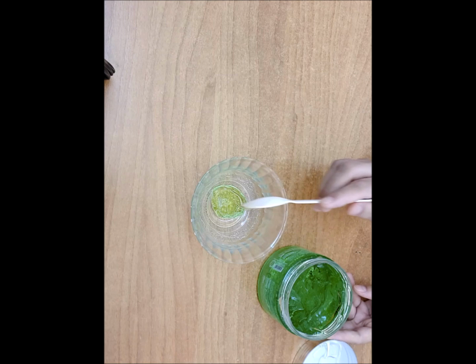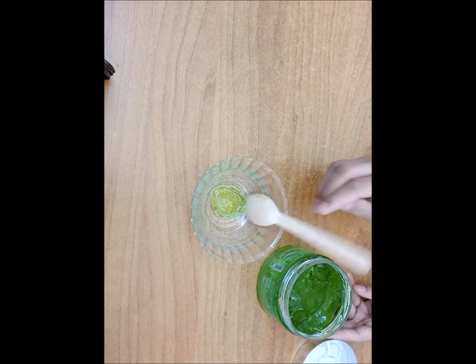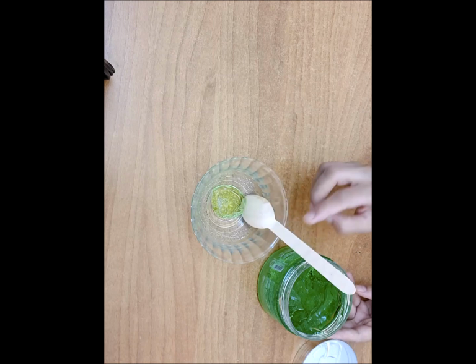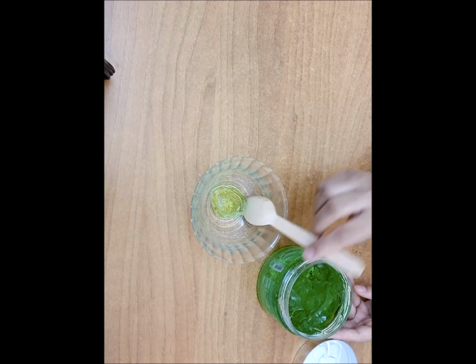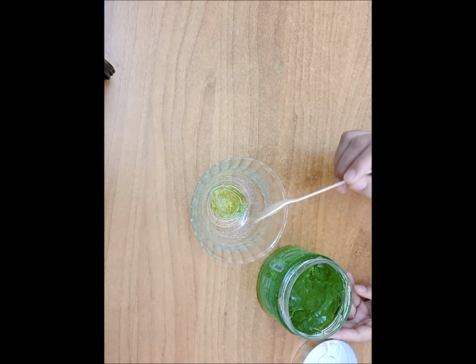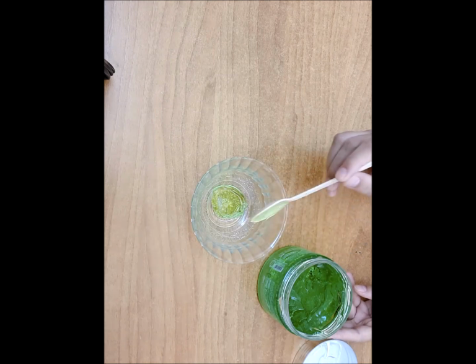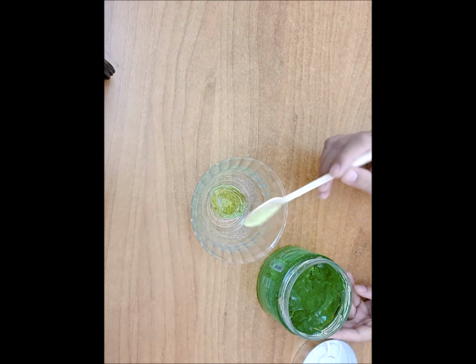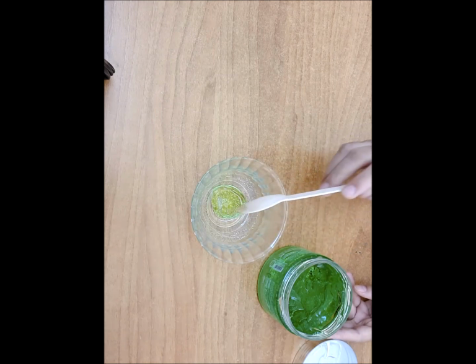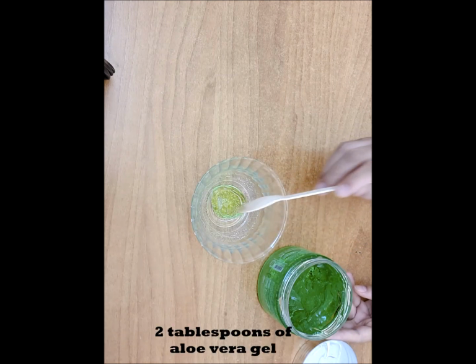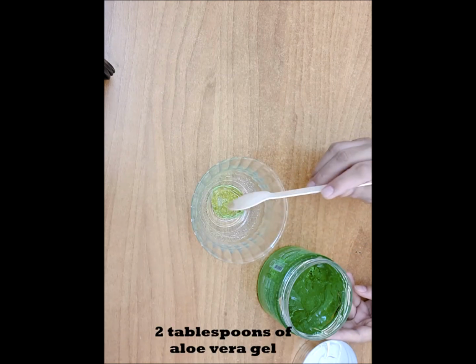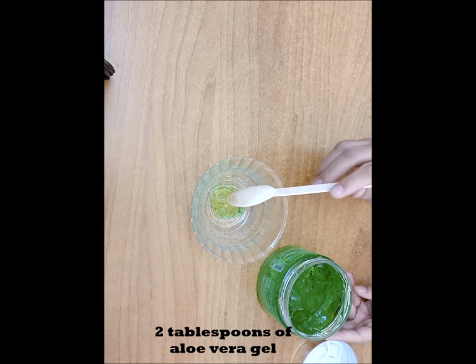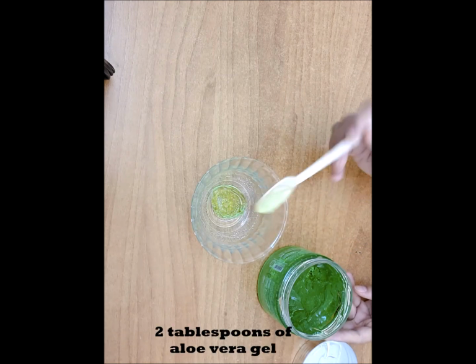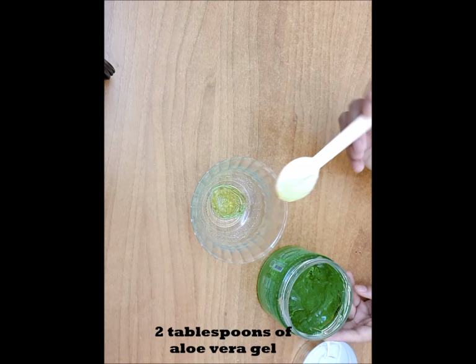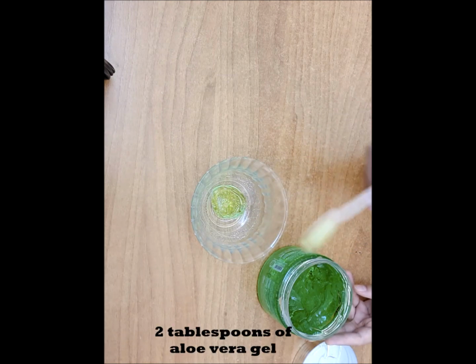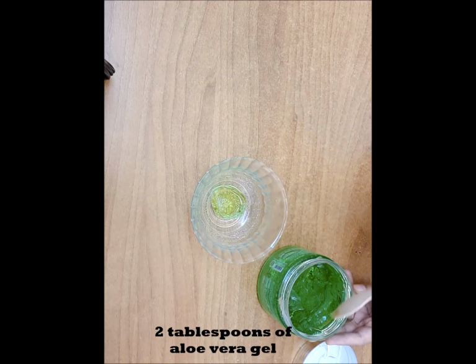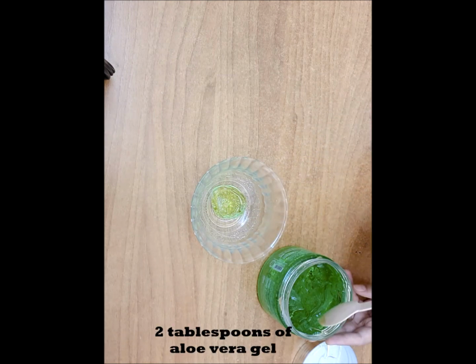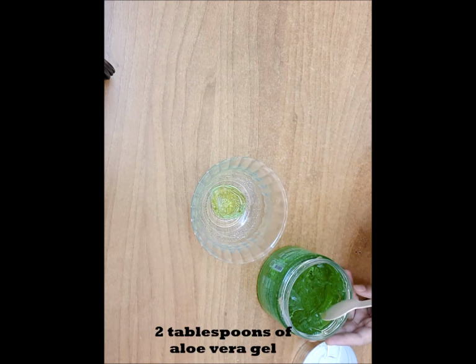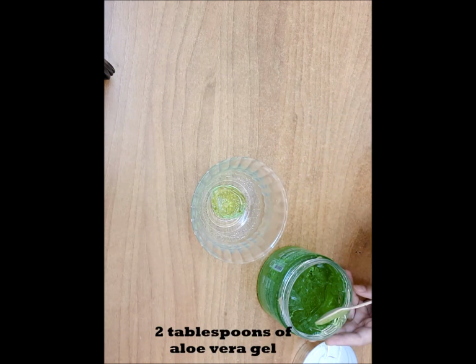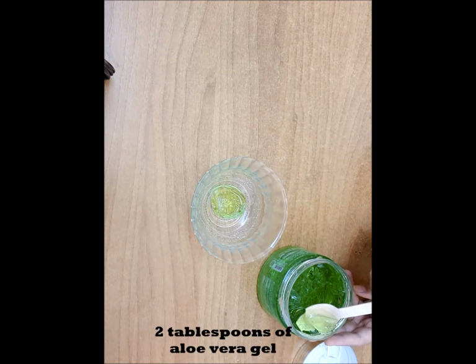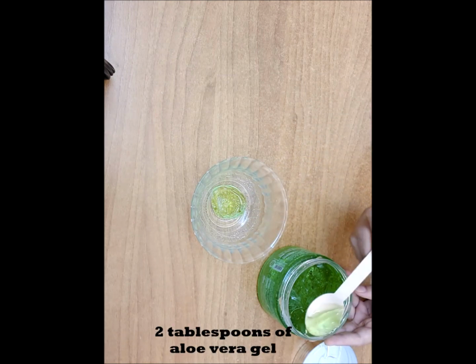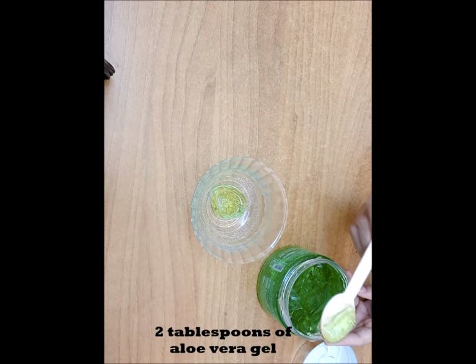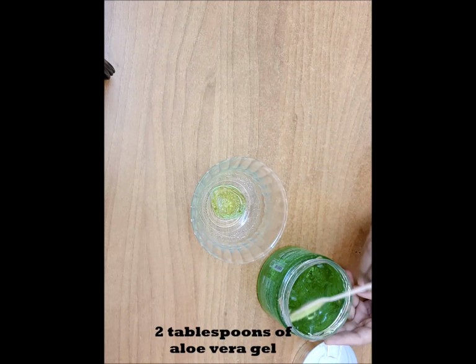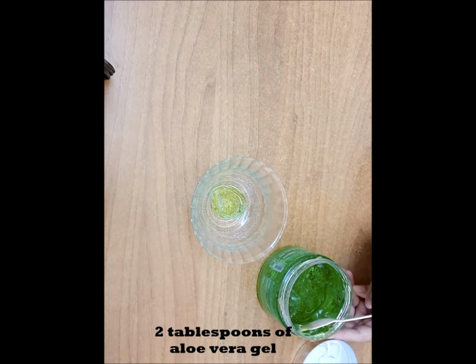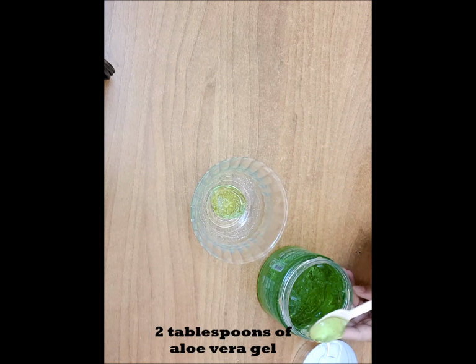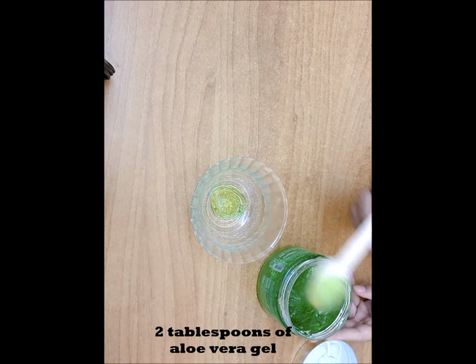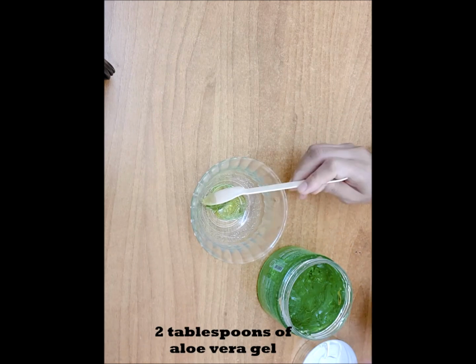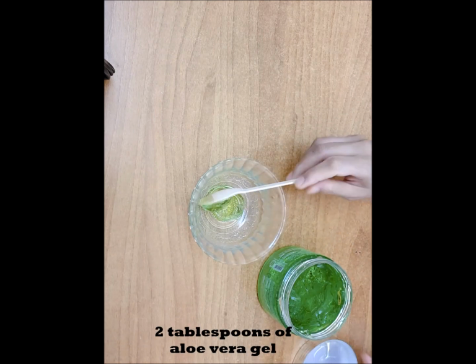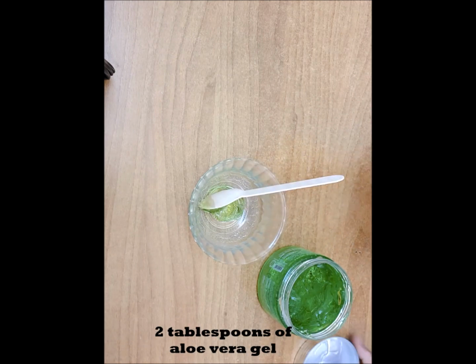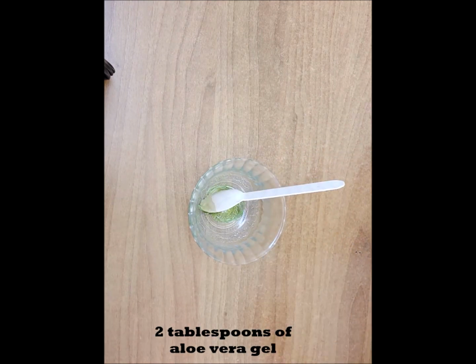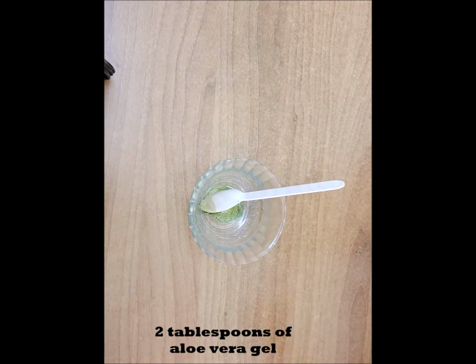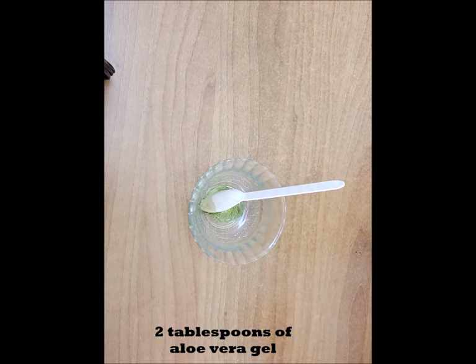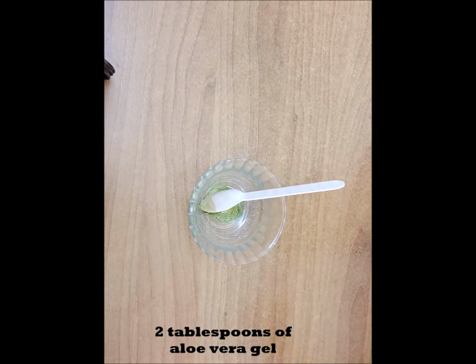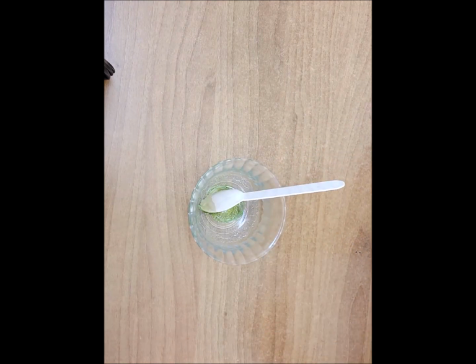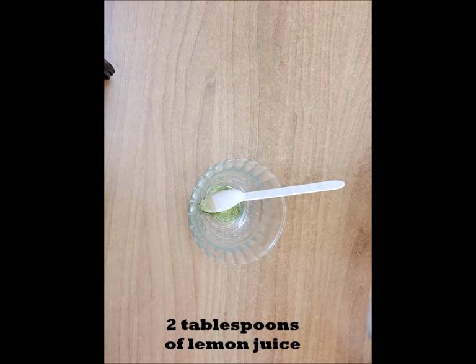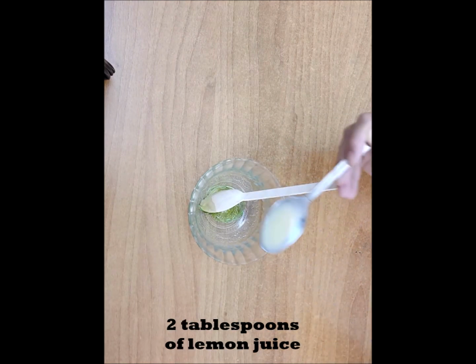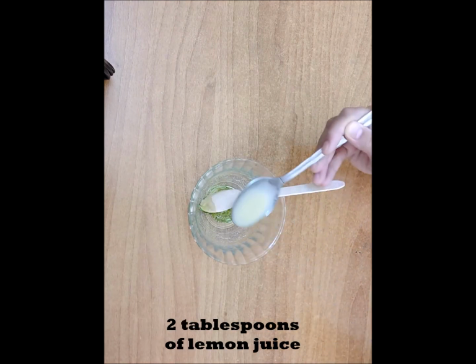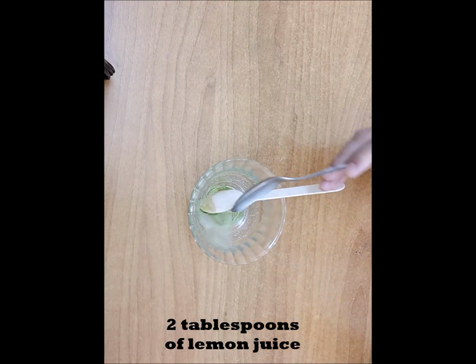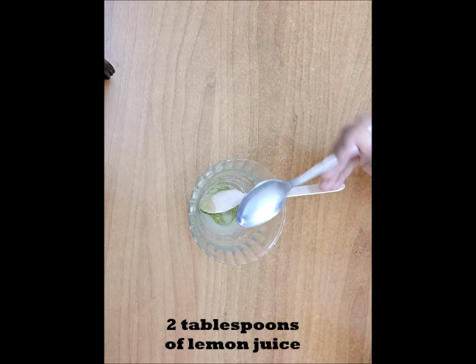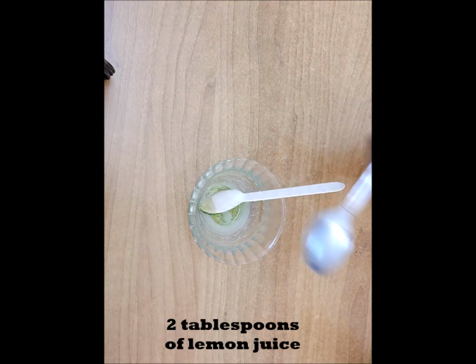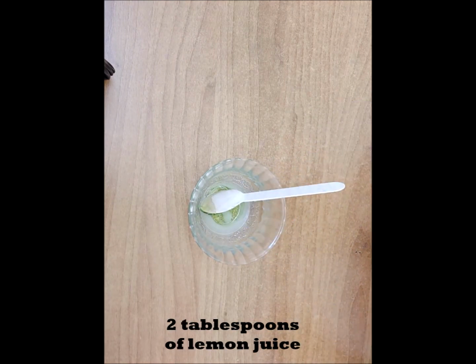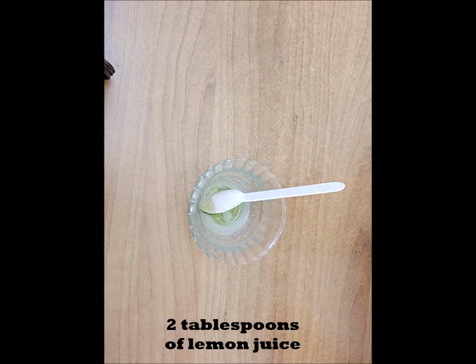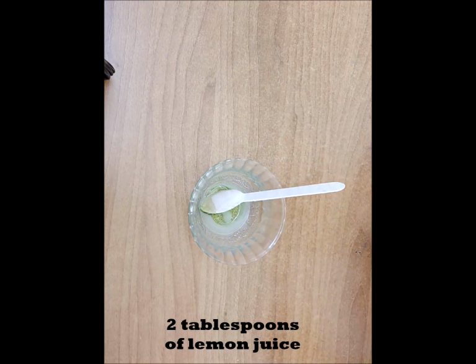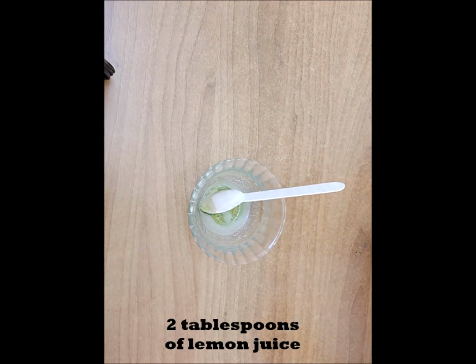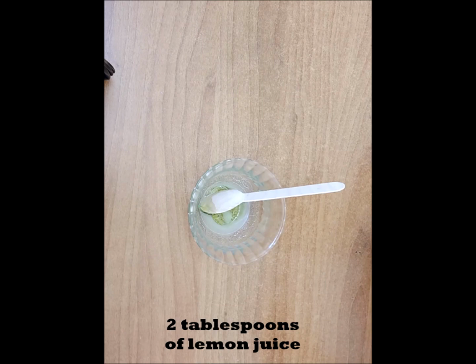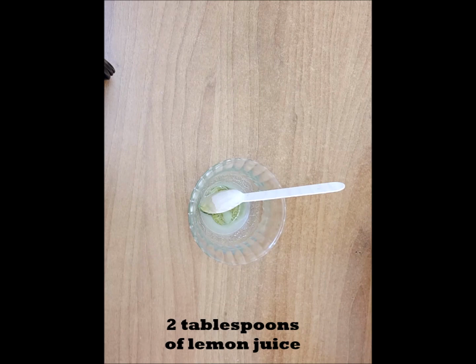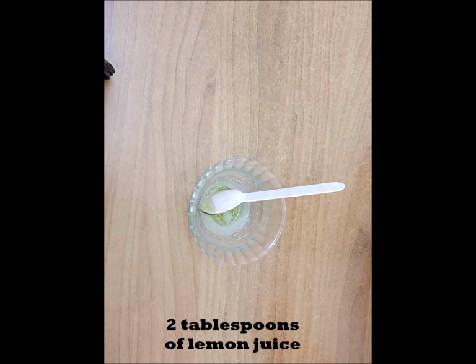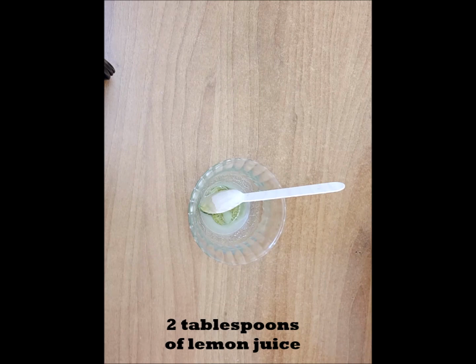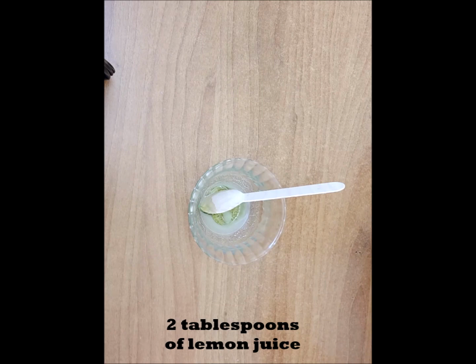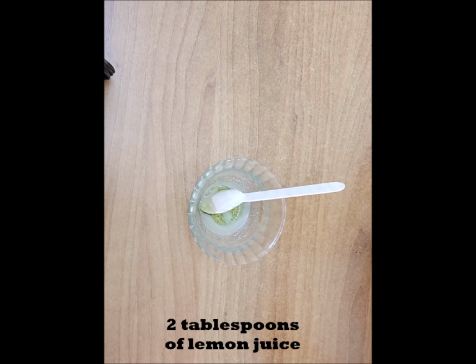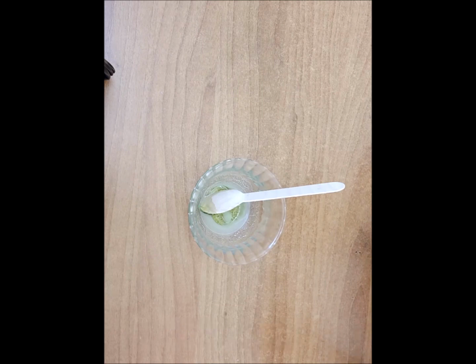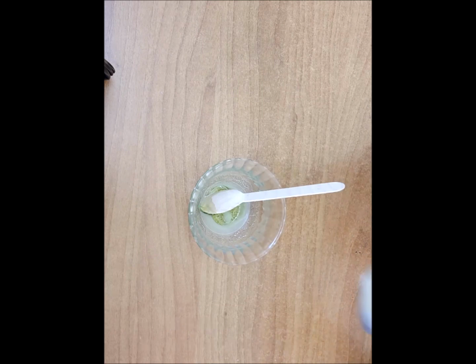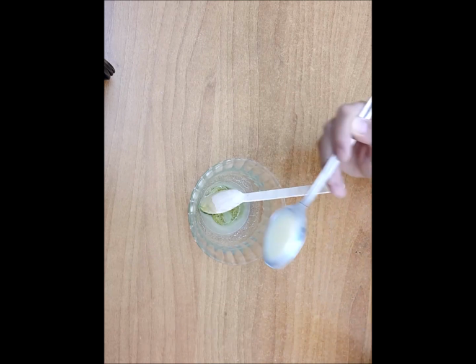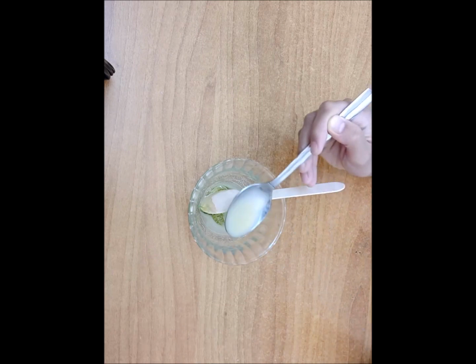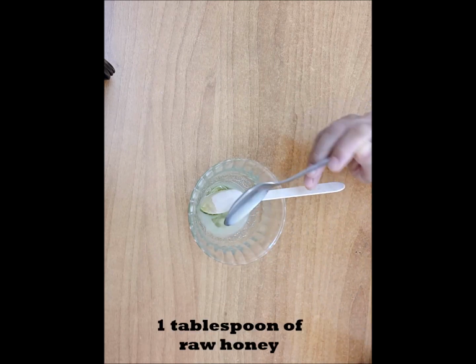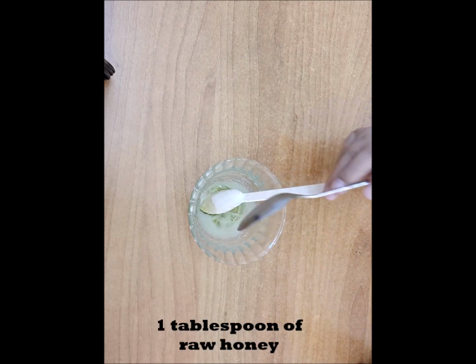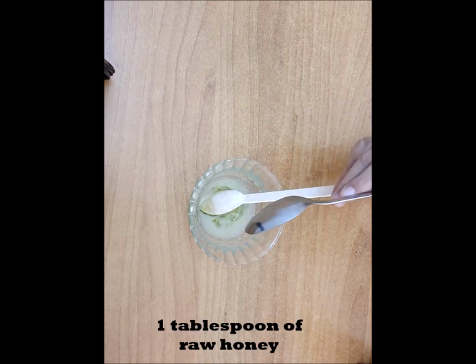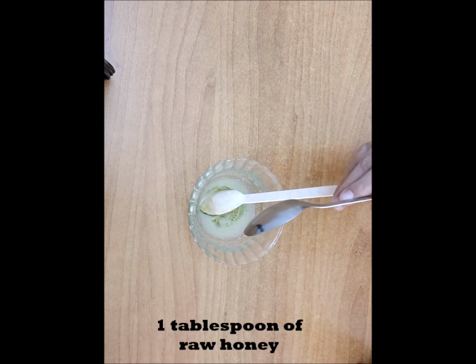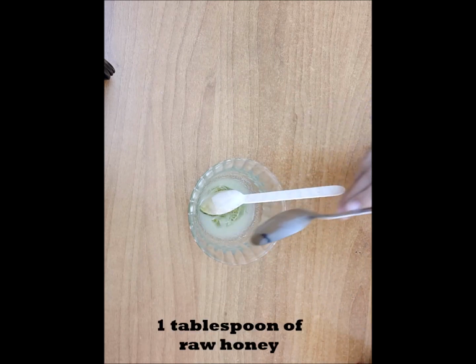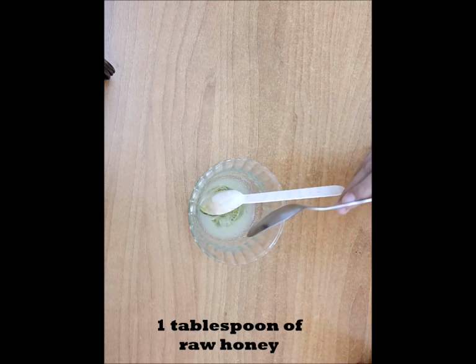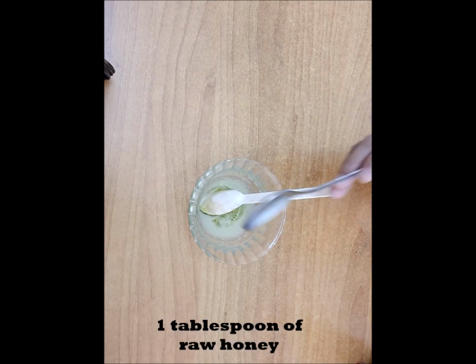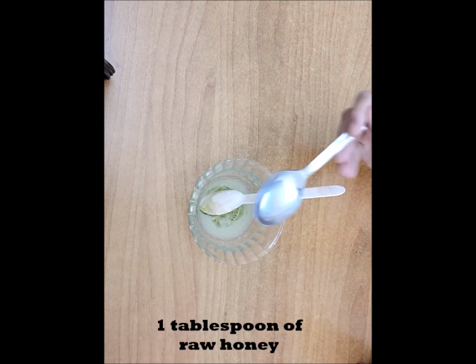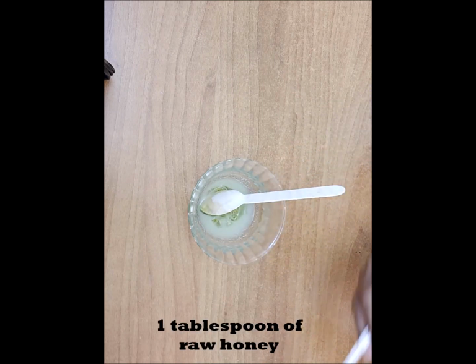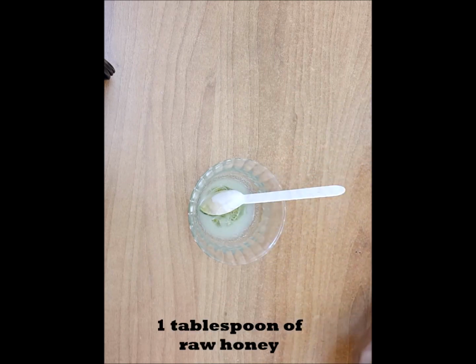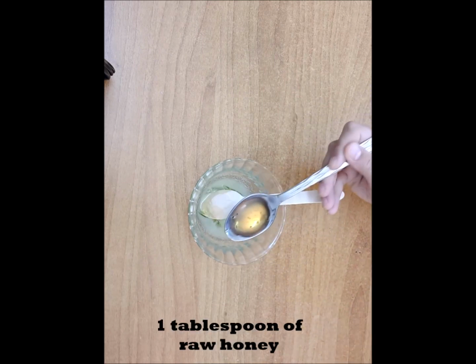Ingredients: 2 tablespoons of aloe vera gel, 2 tablespoons of lemon juice, and 1 tablespoon of raw honey.